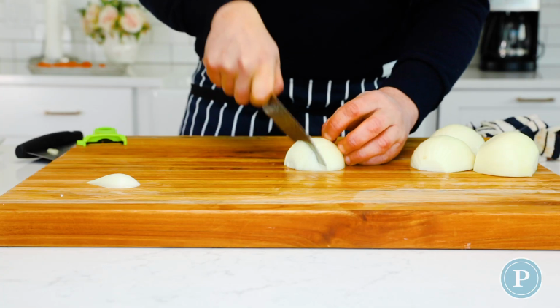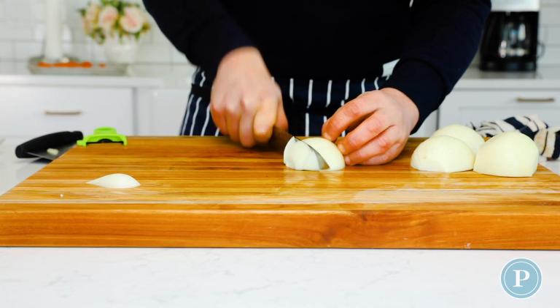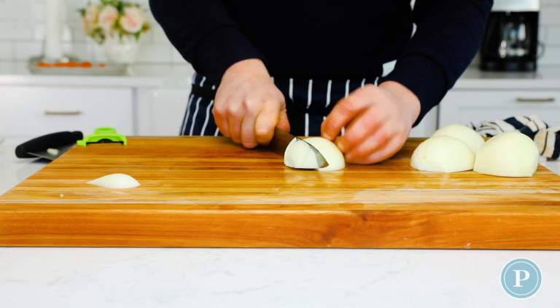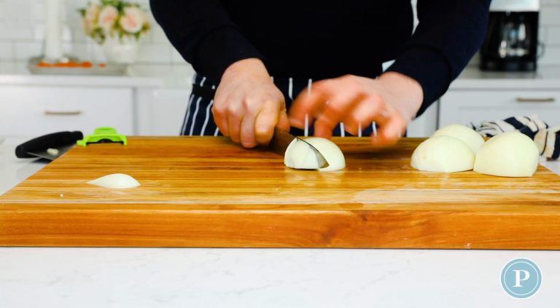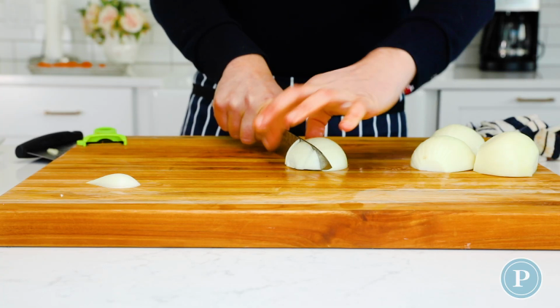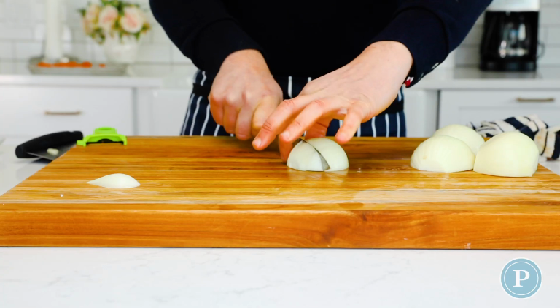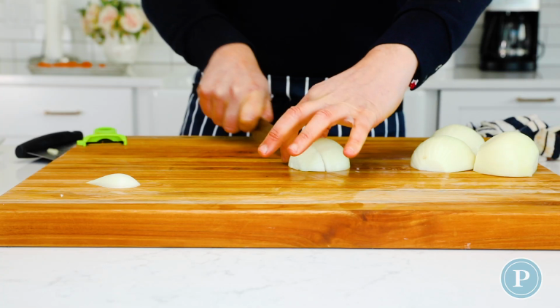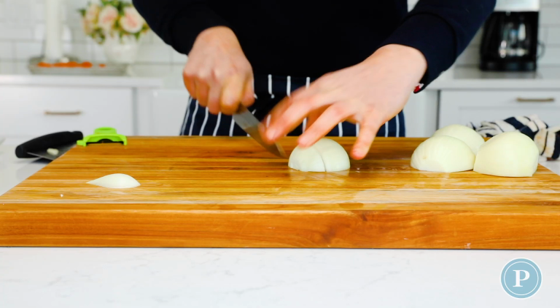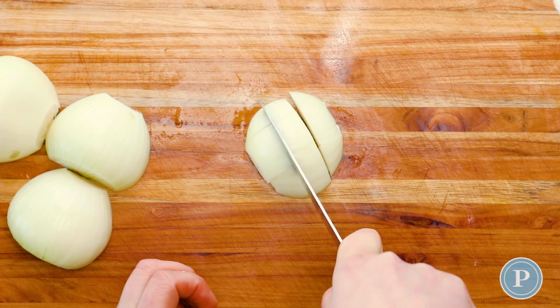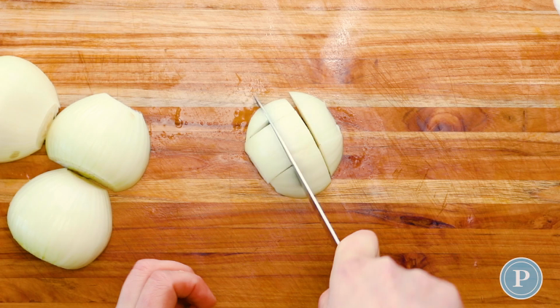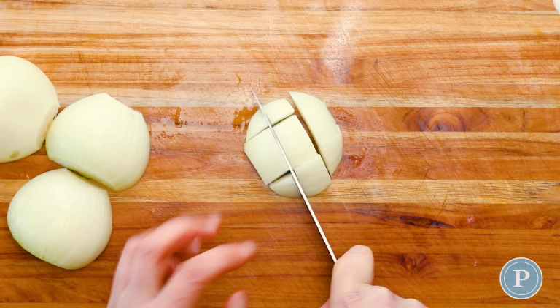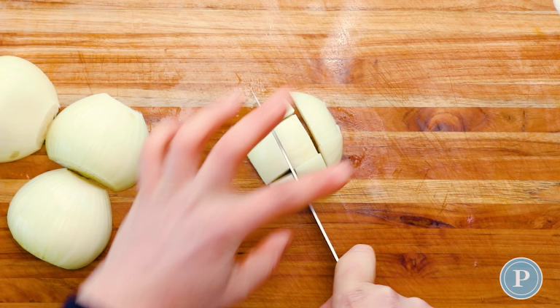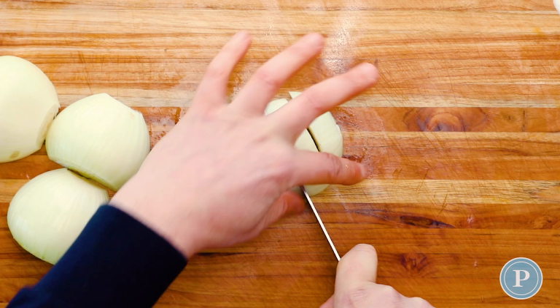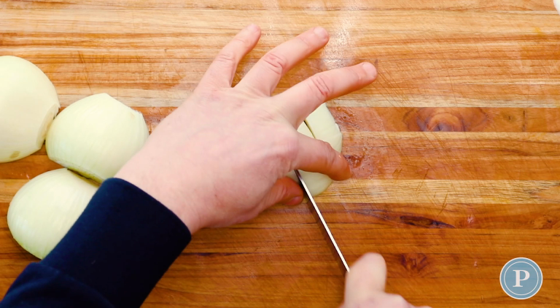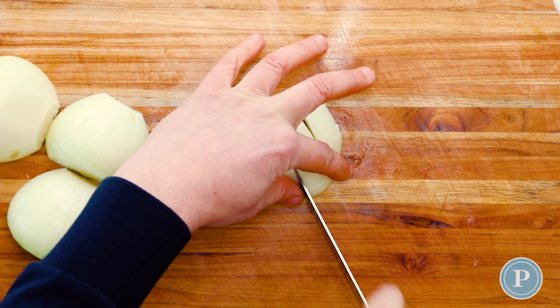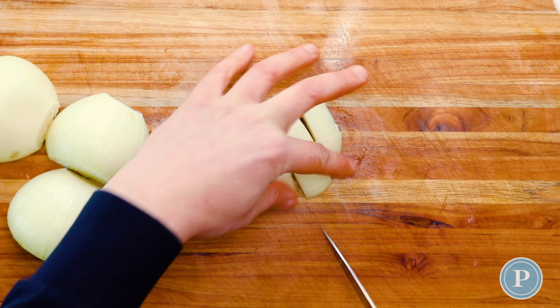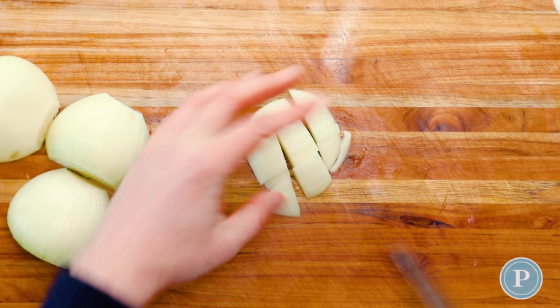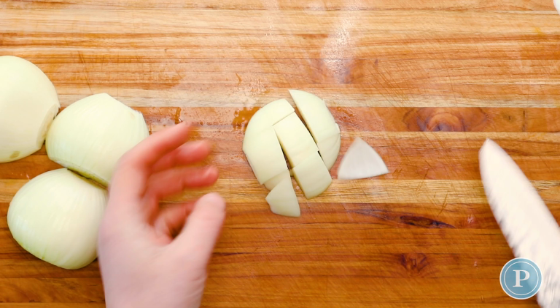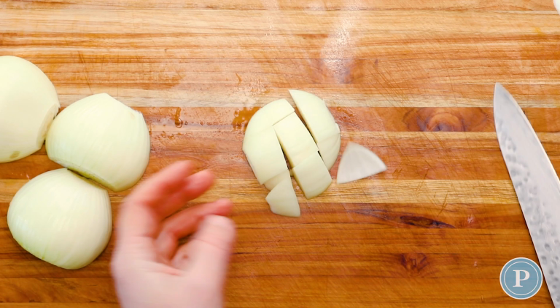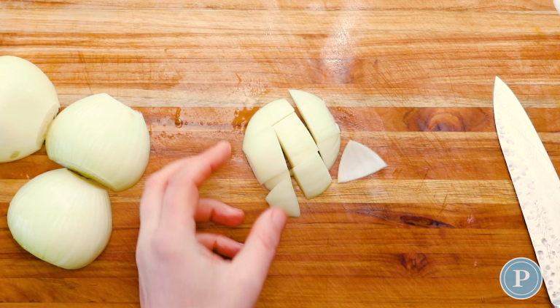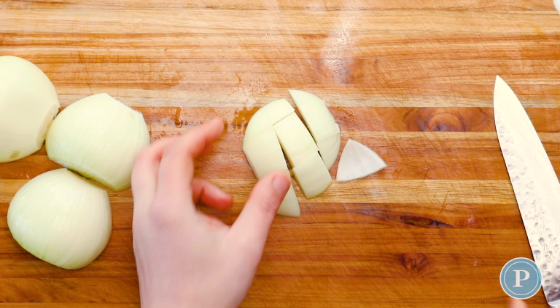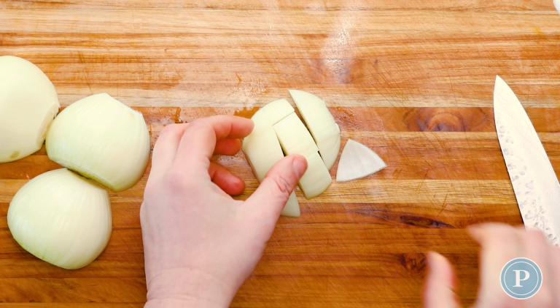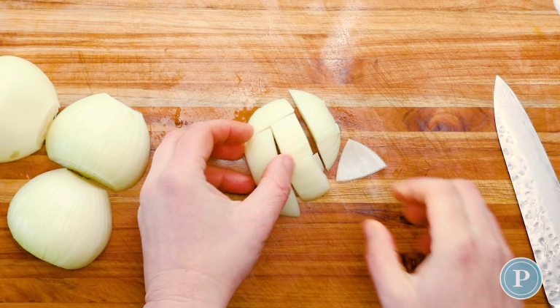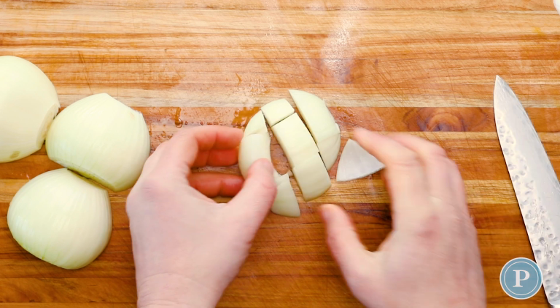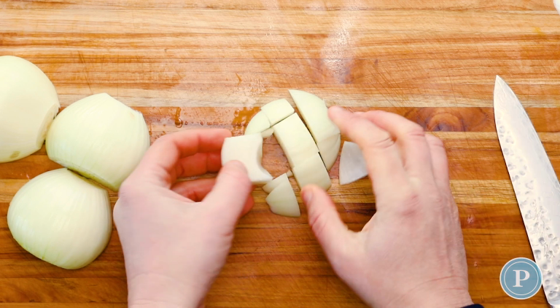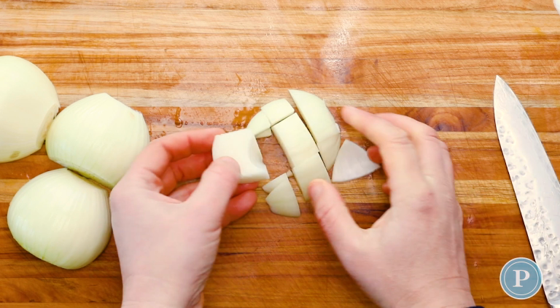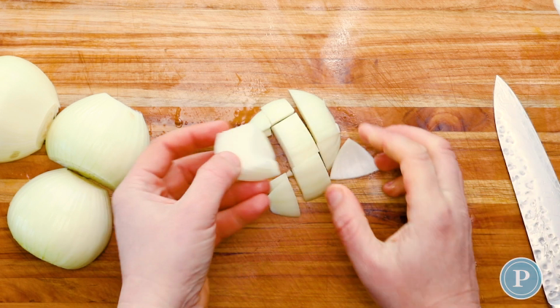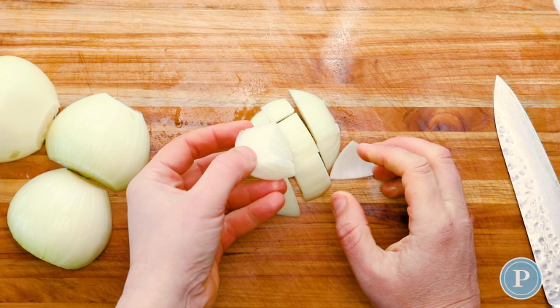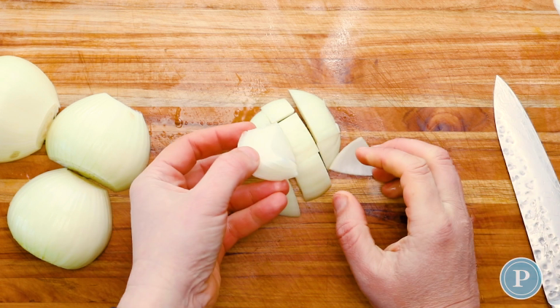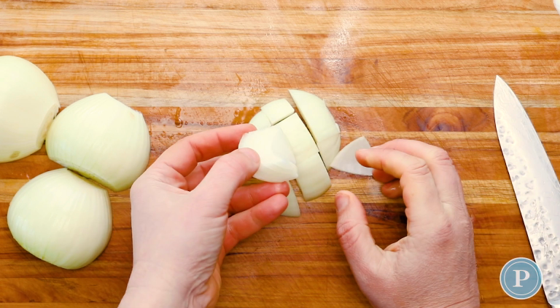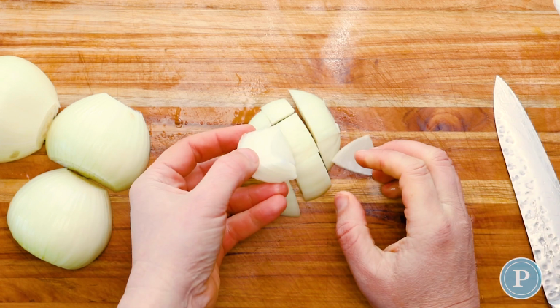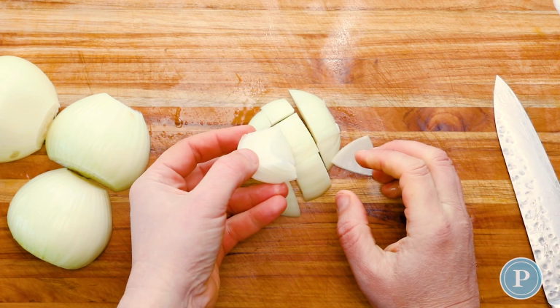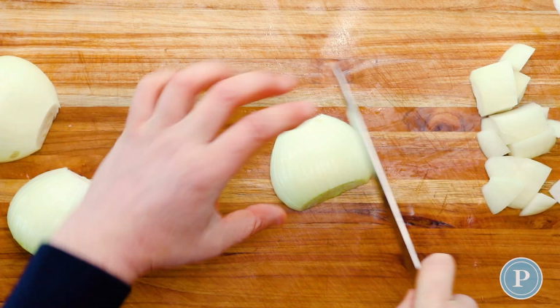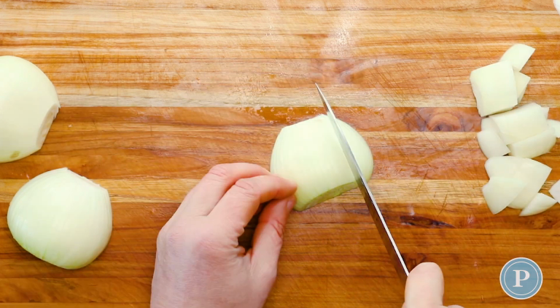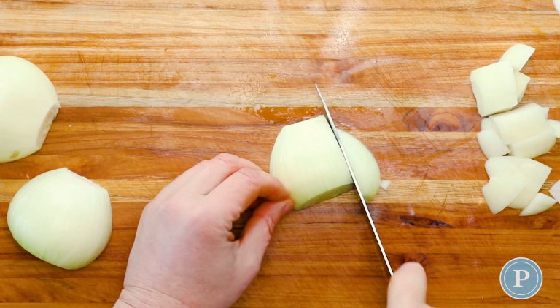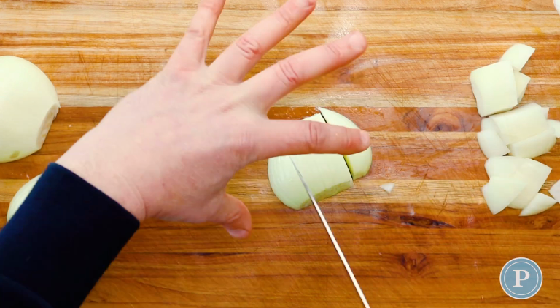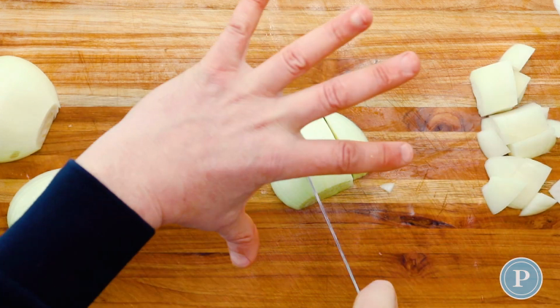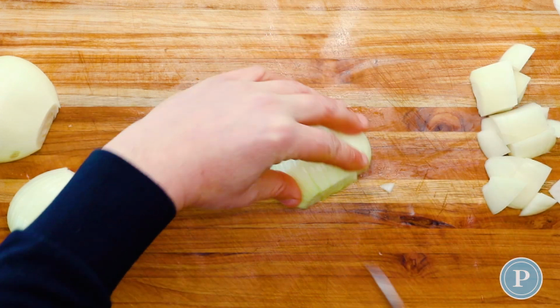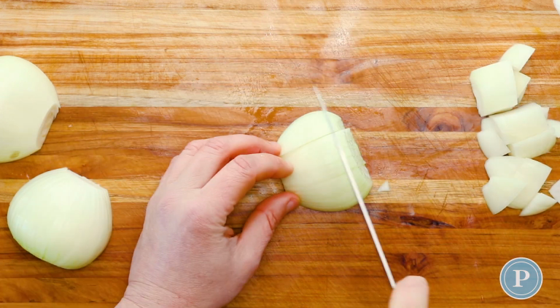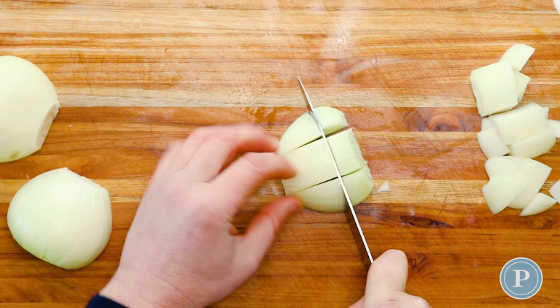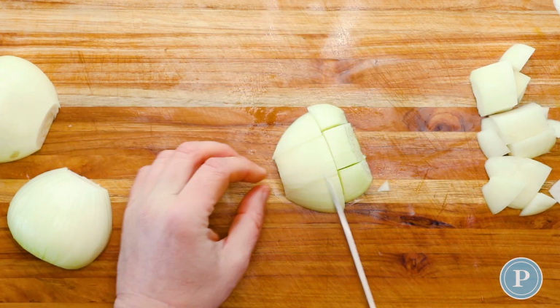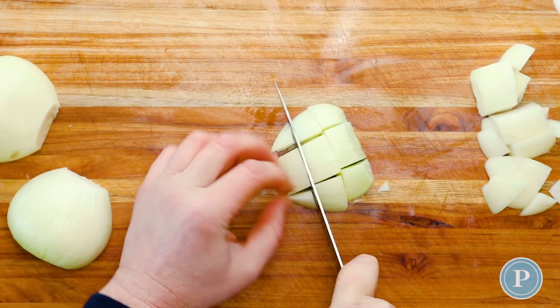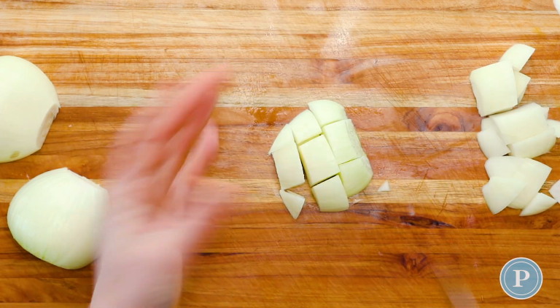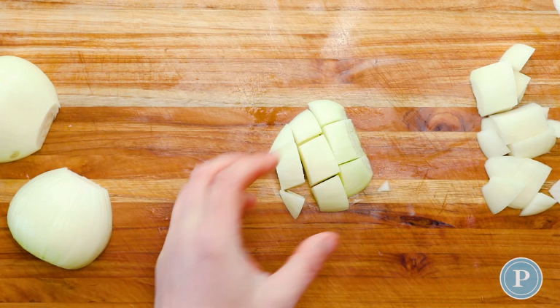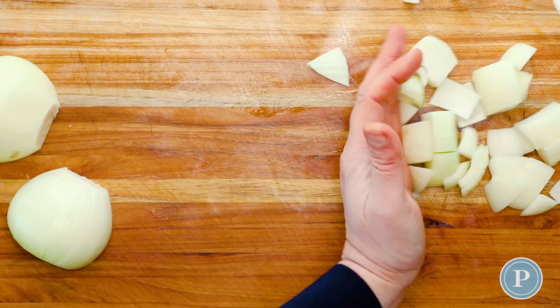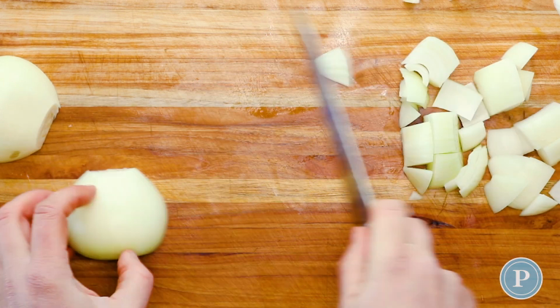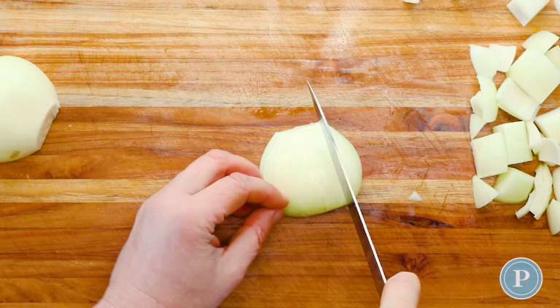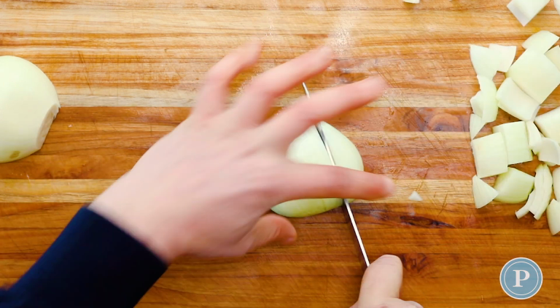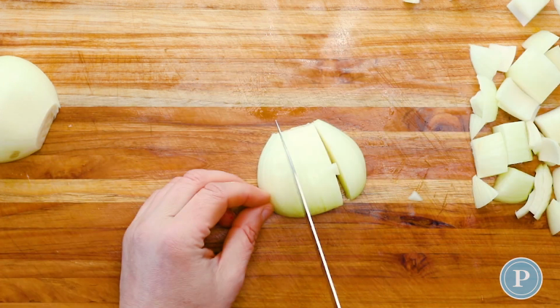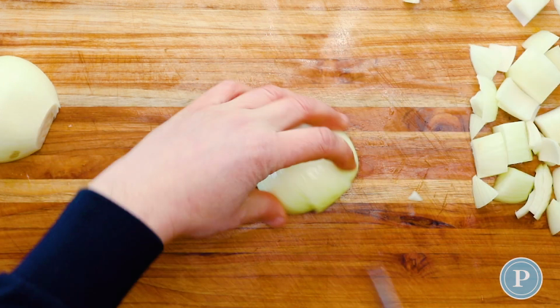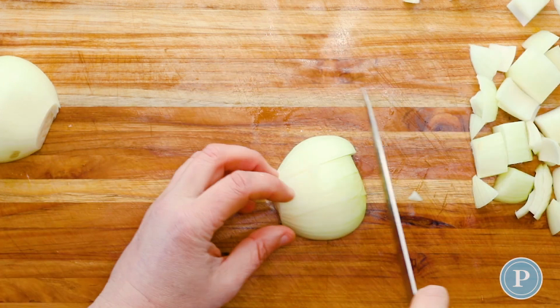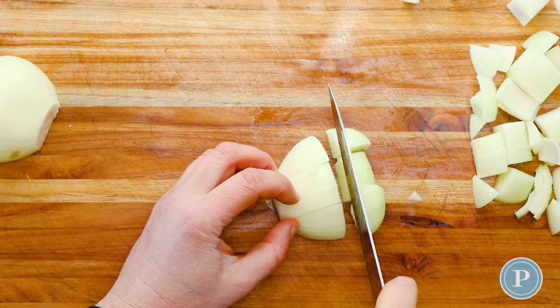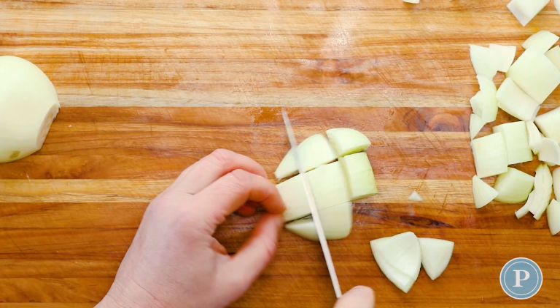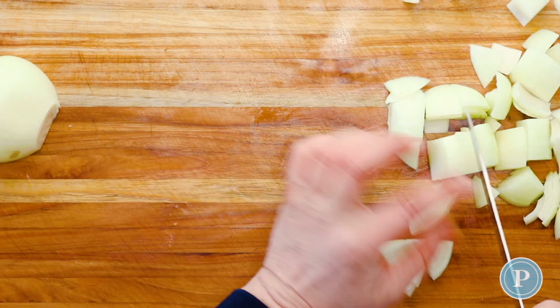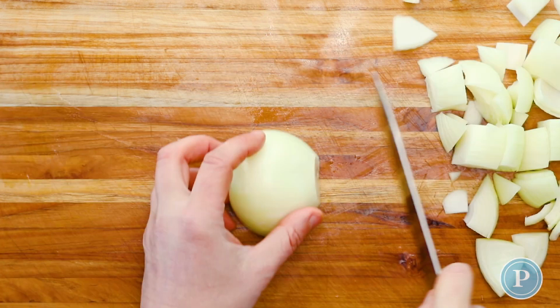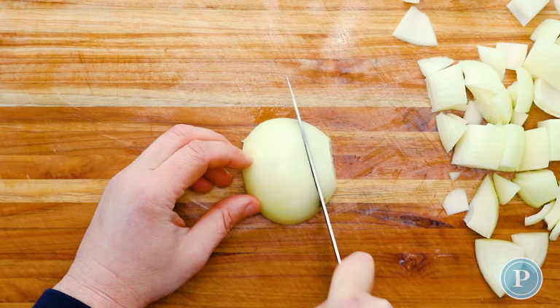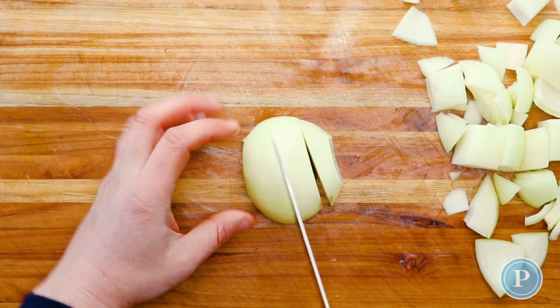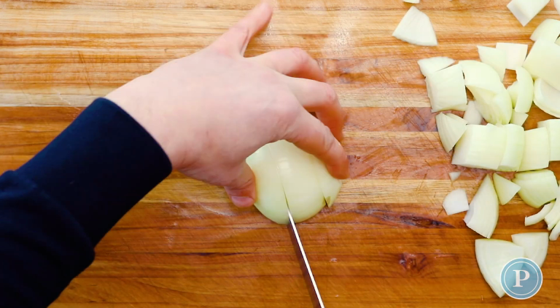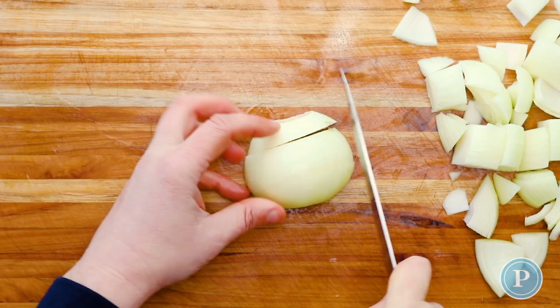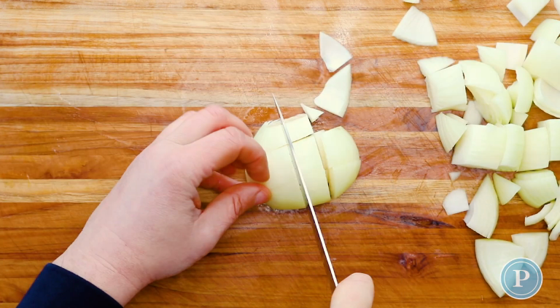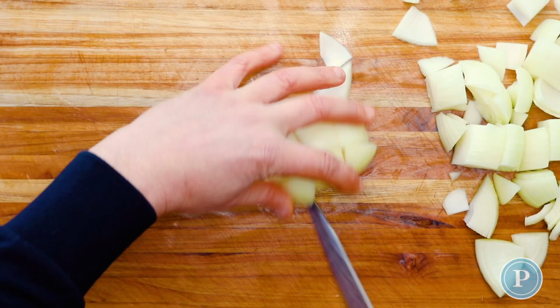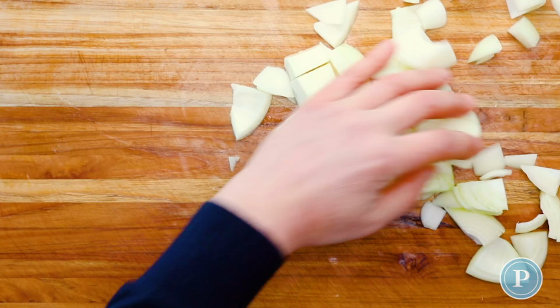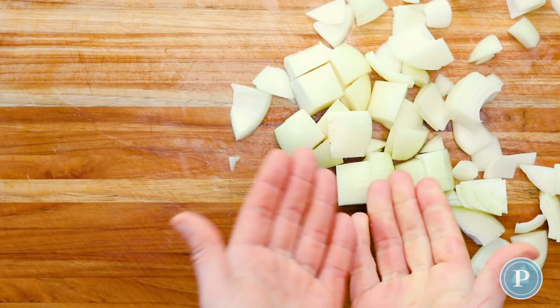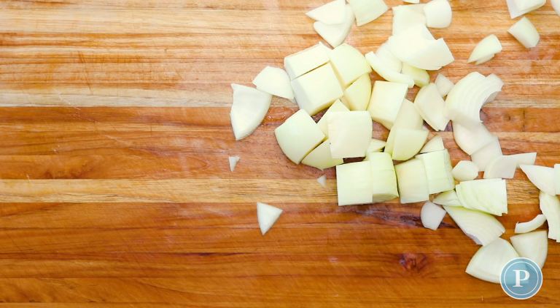You want to cut this into a large chunk. Remember the roast is going to cook for quite a while — we don't want it to overcook.